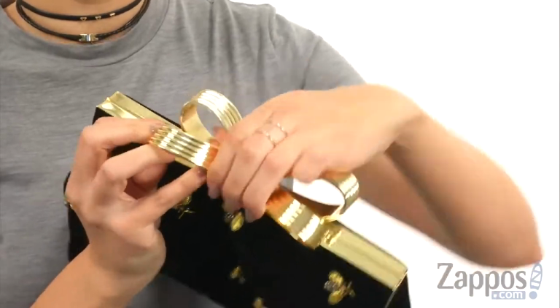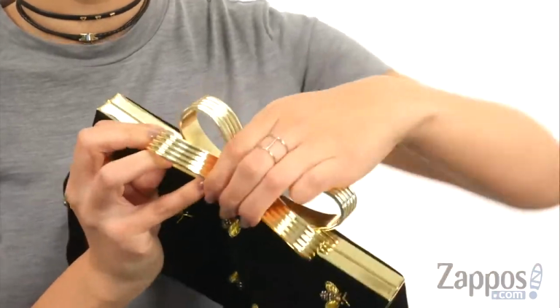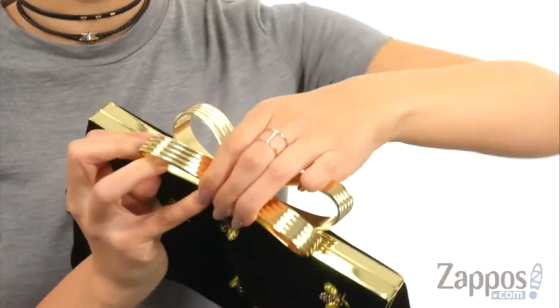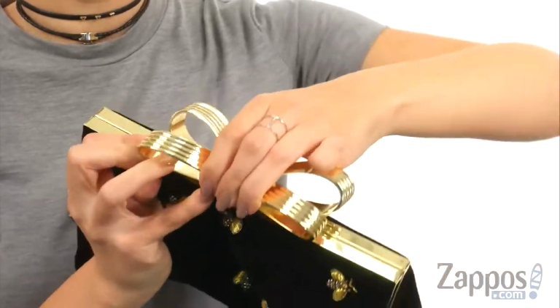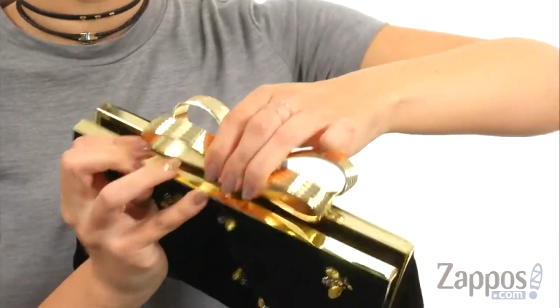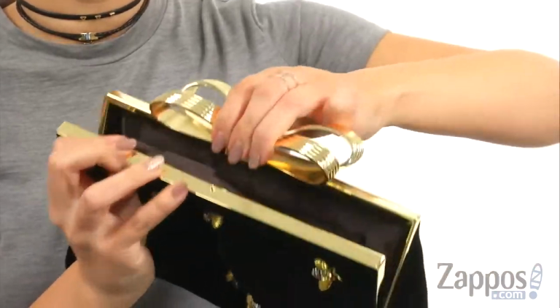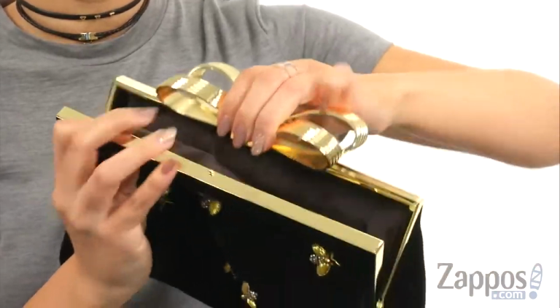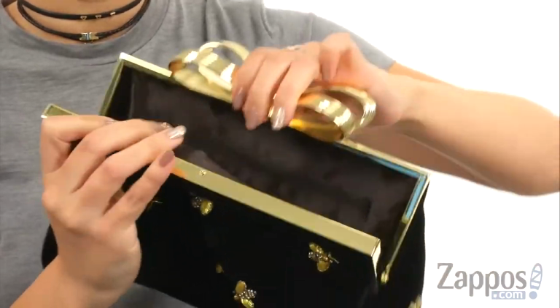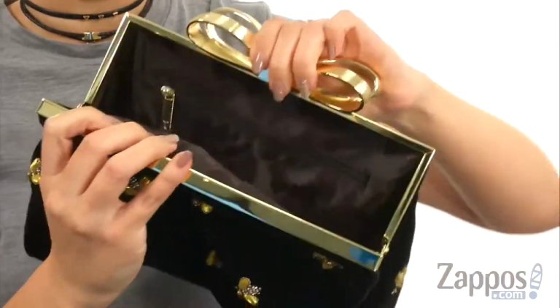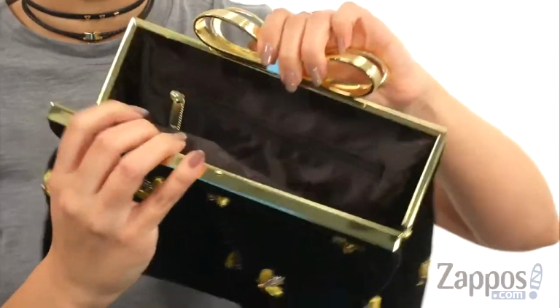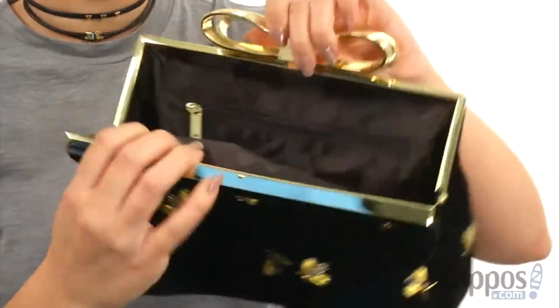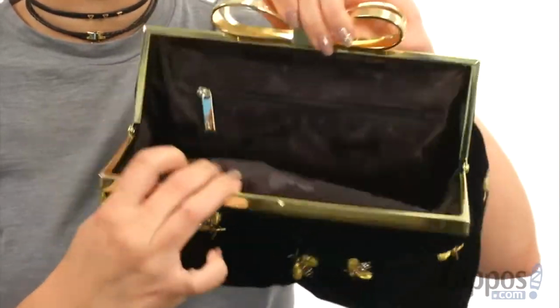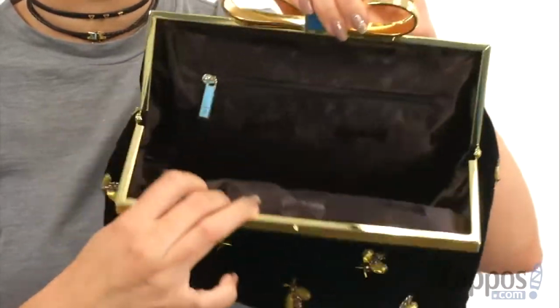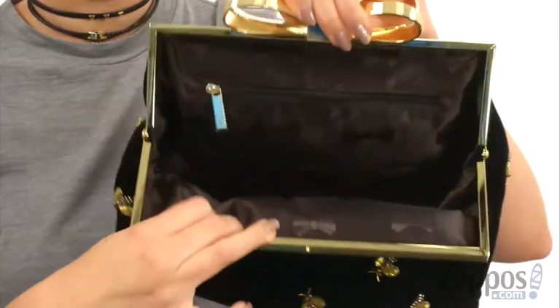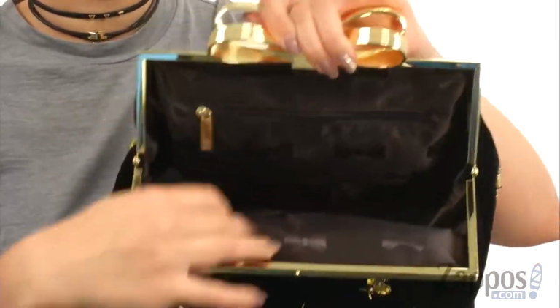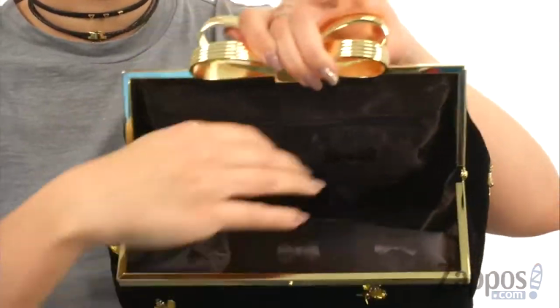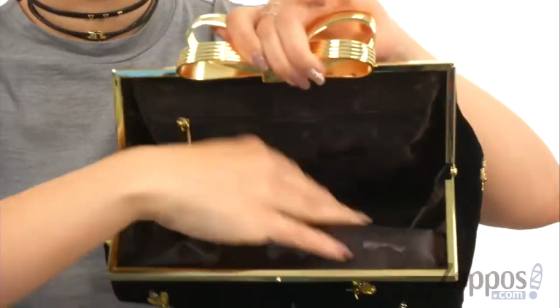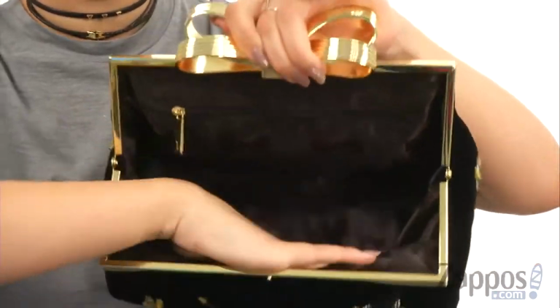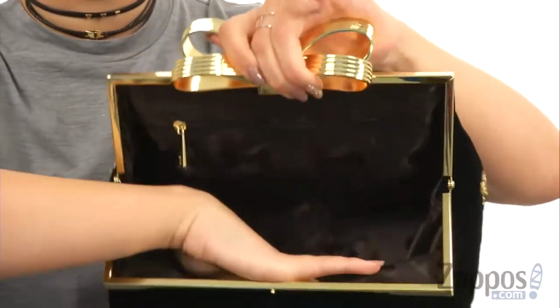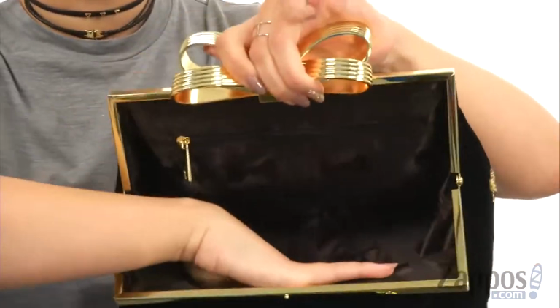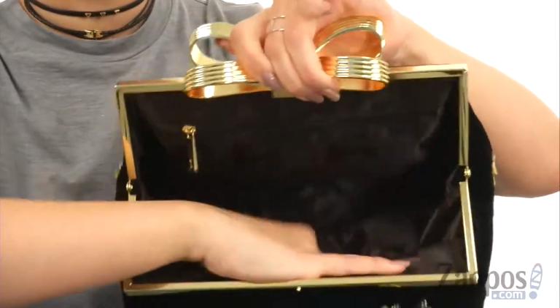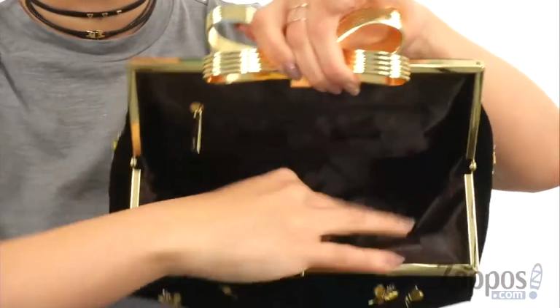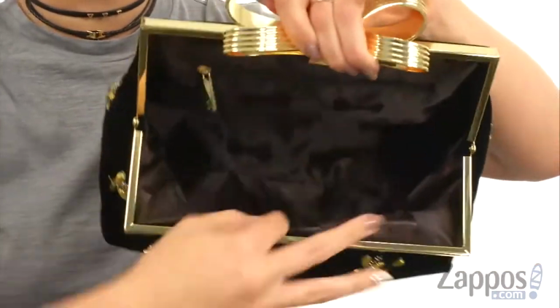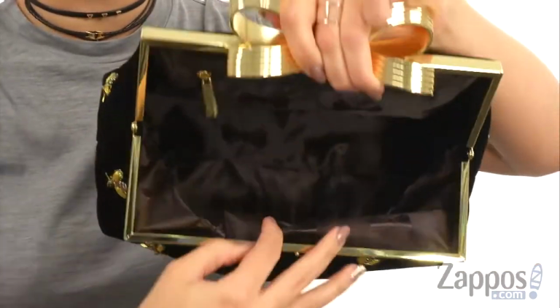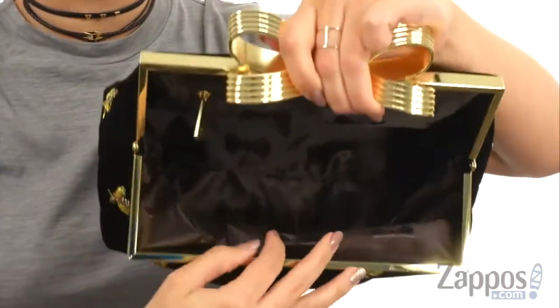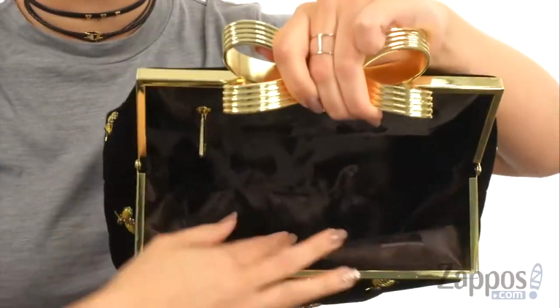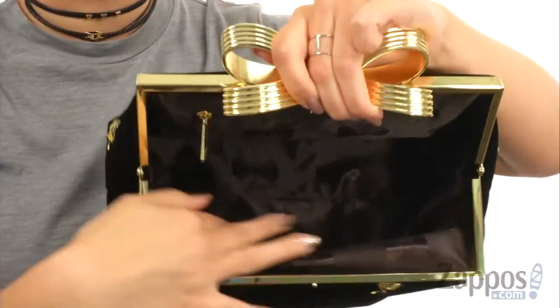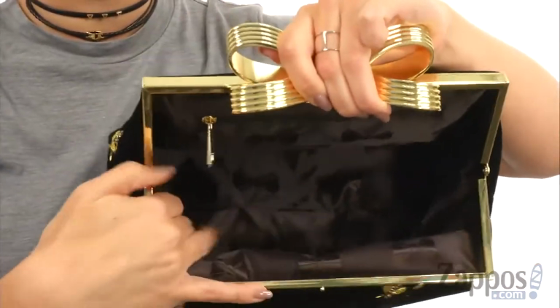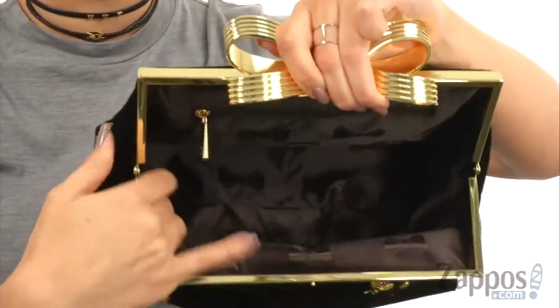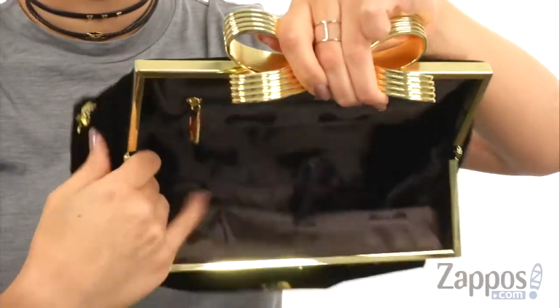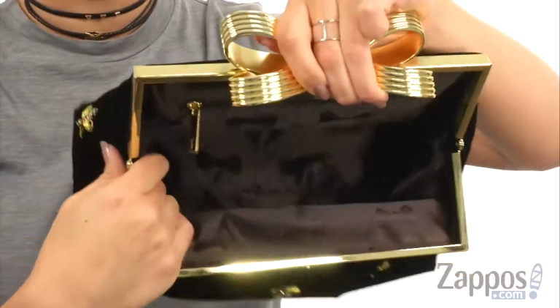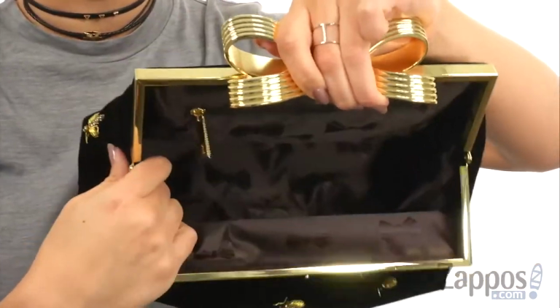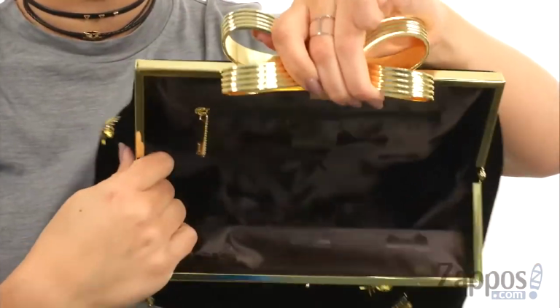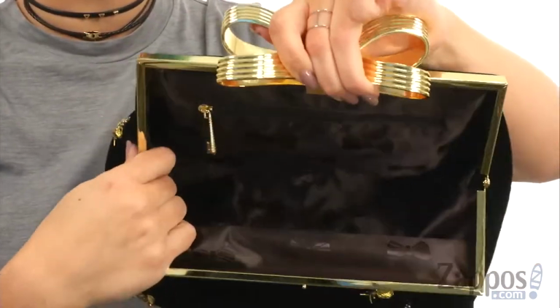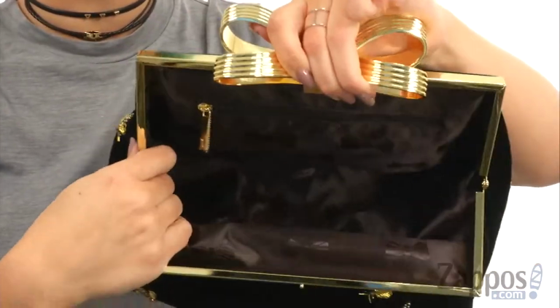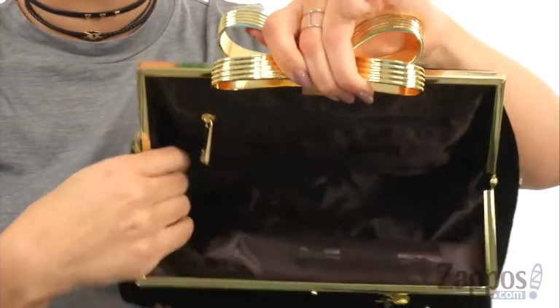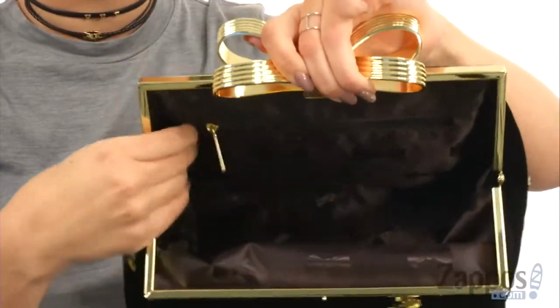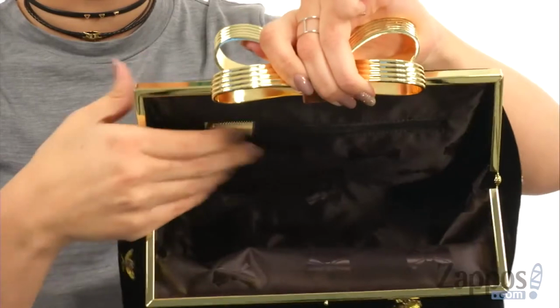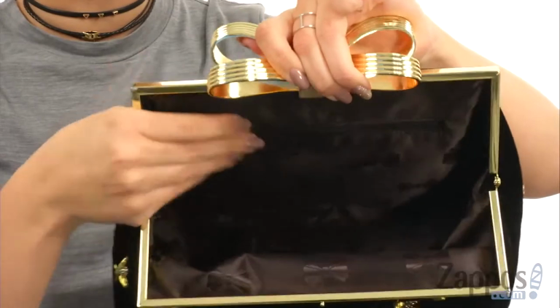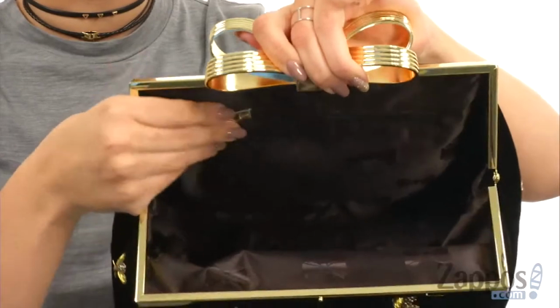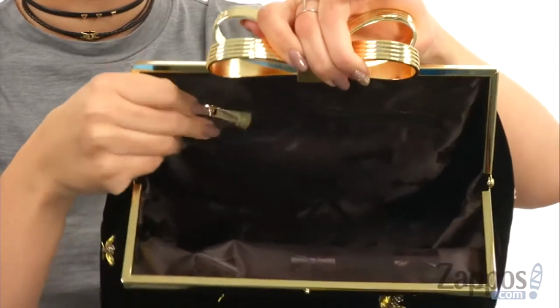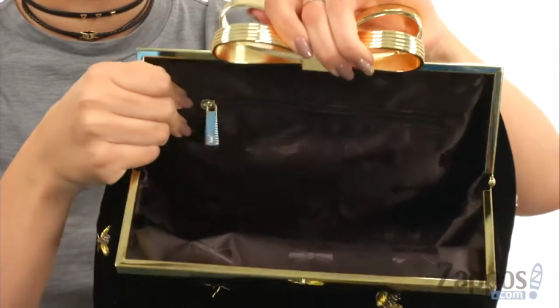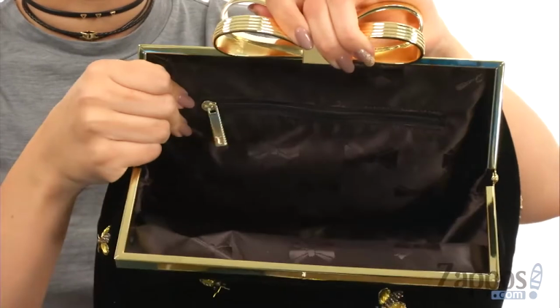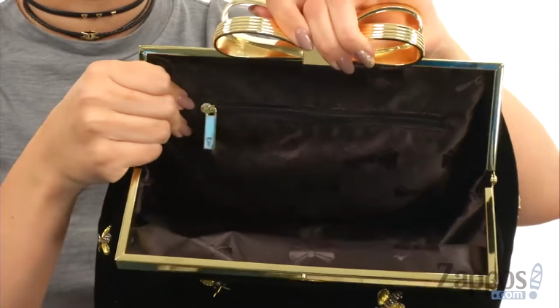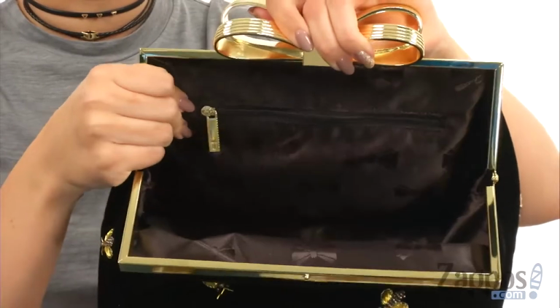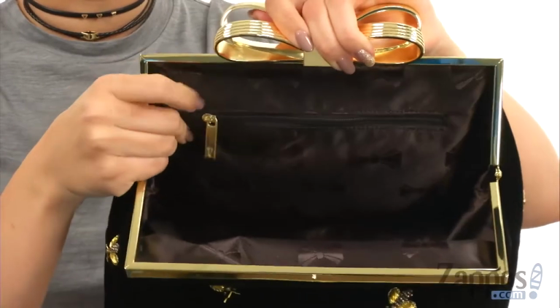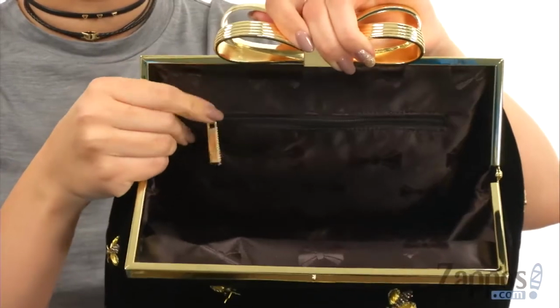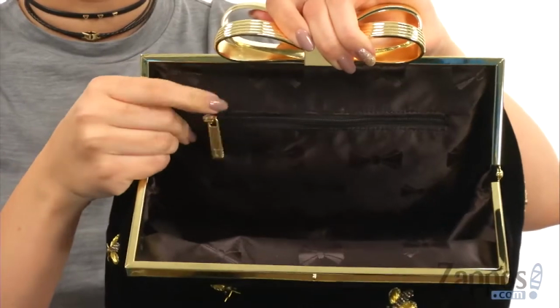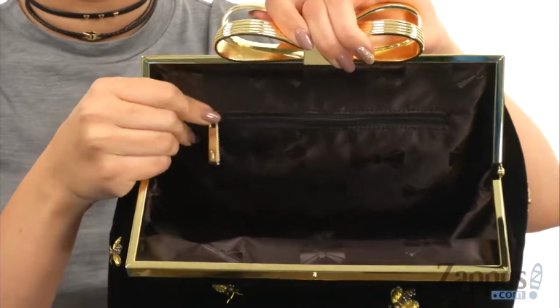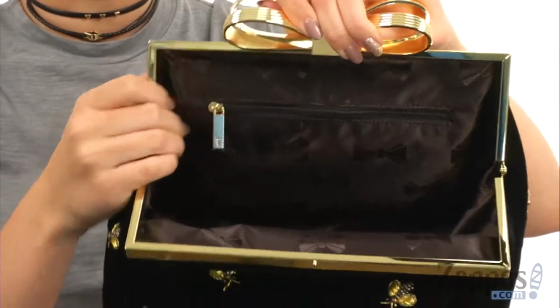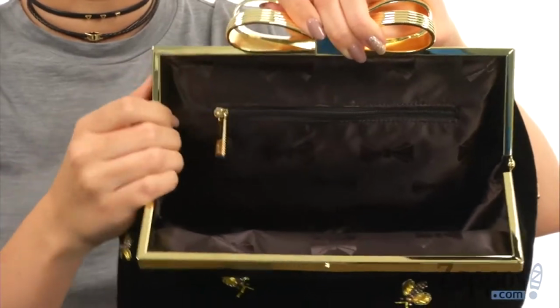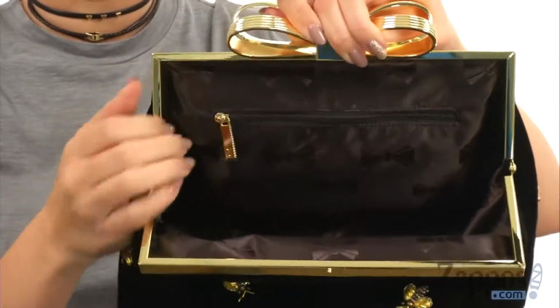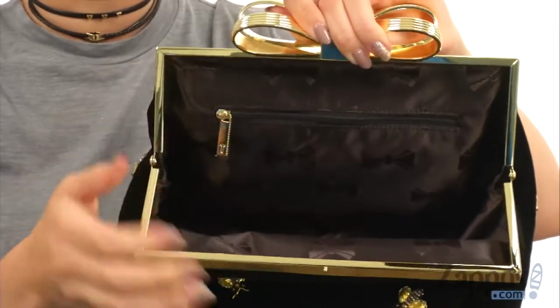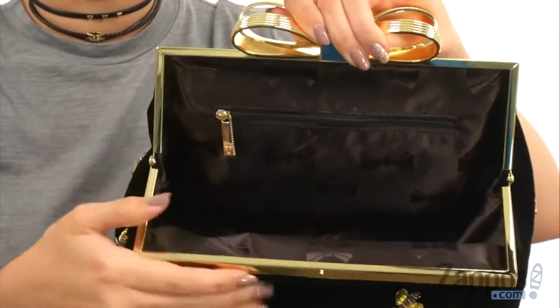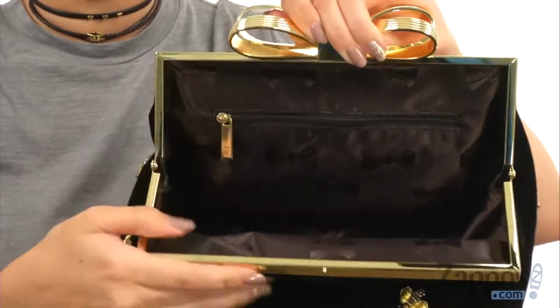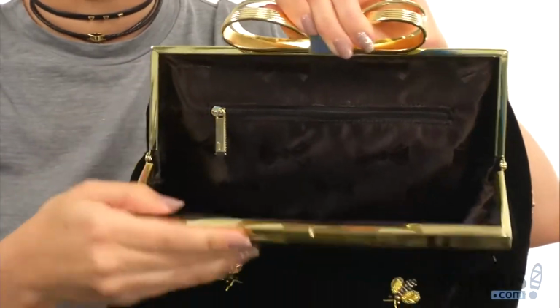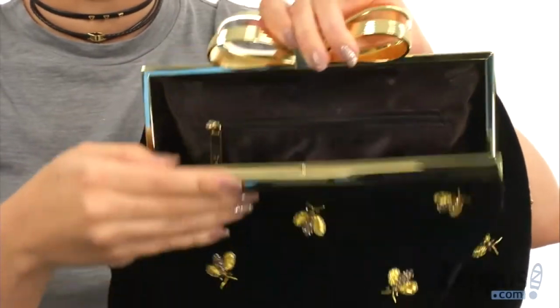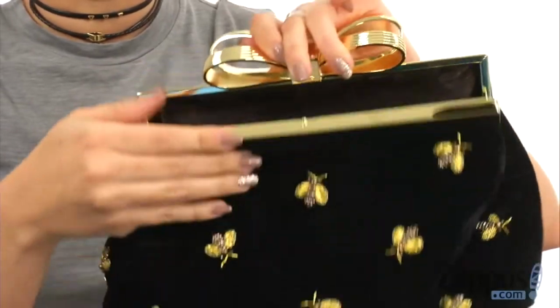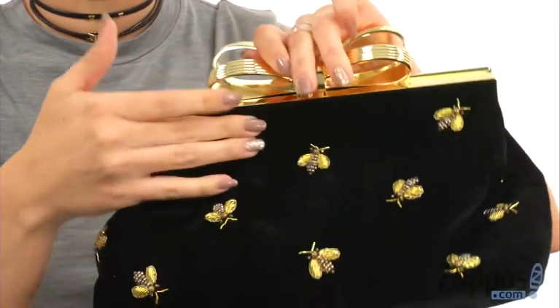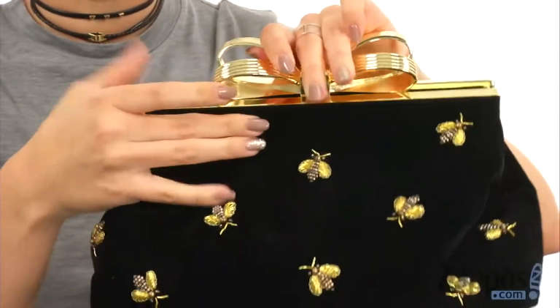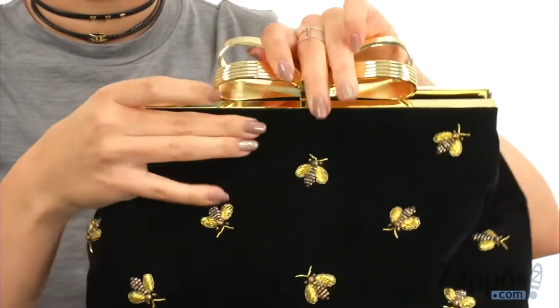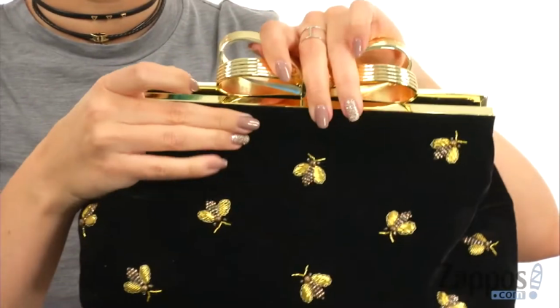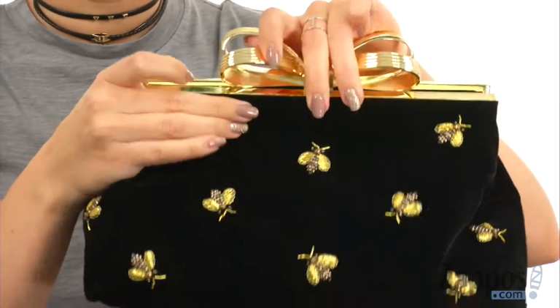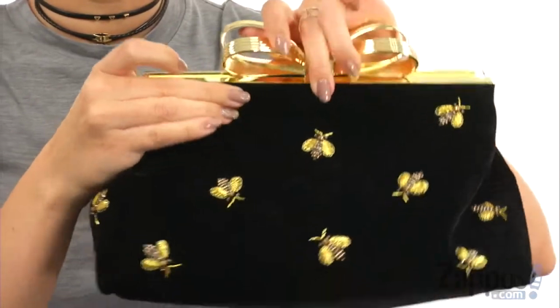Lift up that little lock closure — inside is nice and roomy, lots of space. You've got that beautiful lining as well as a back wall zipper pocket.